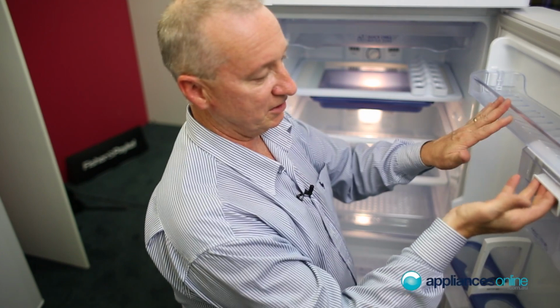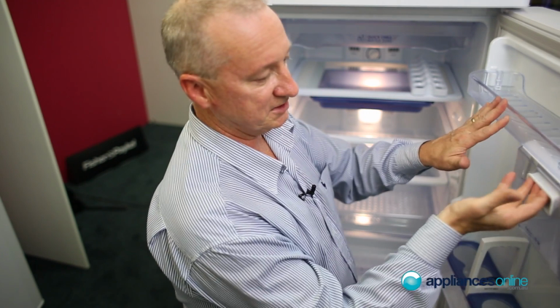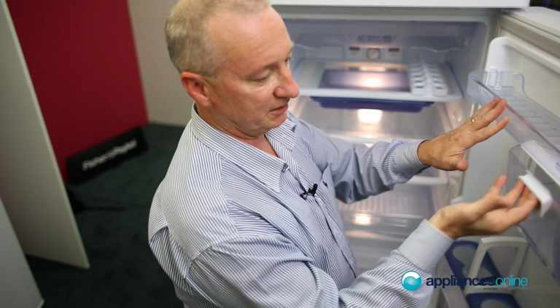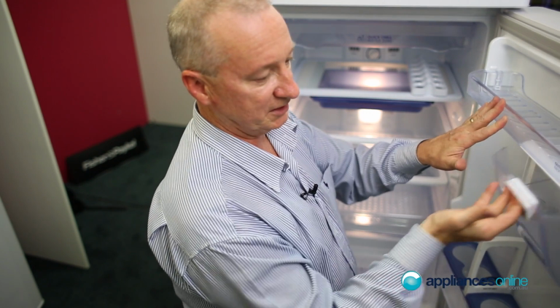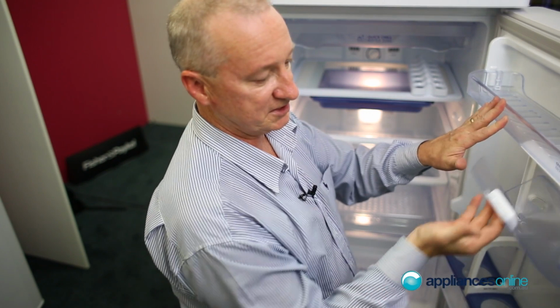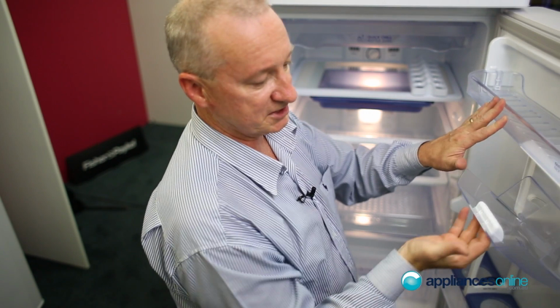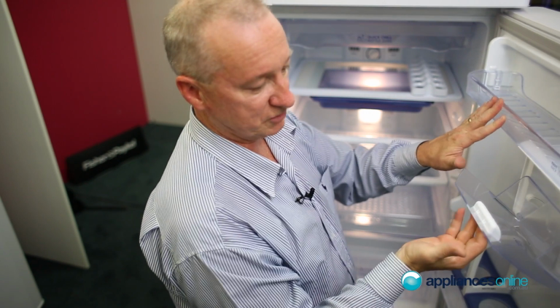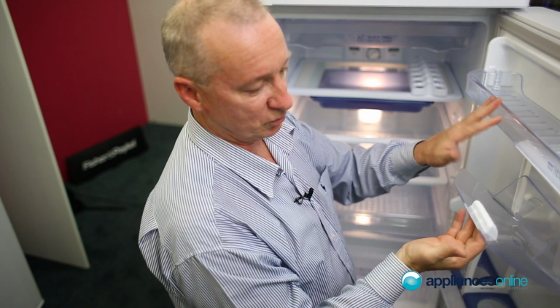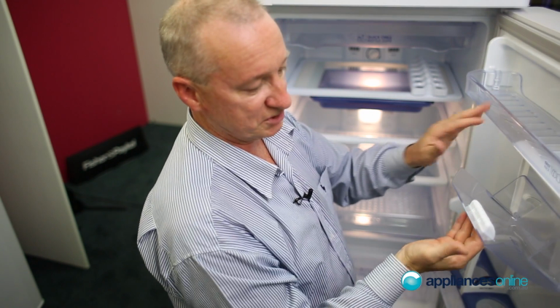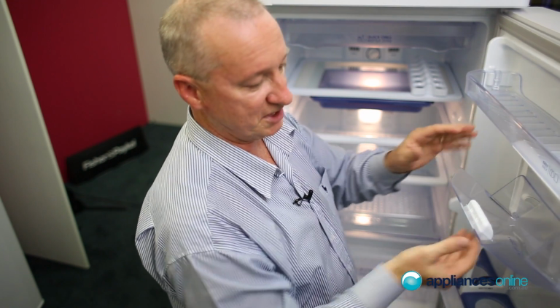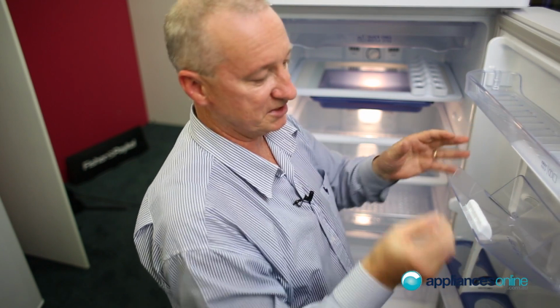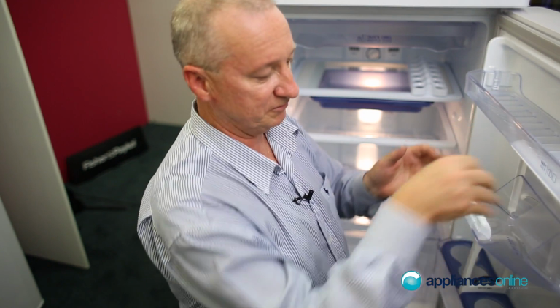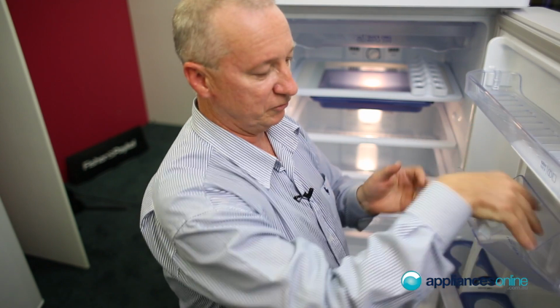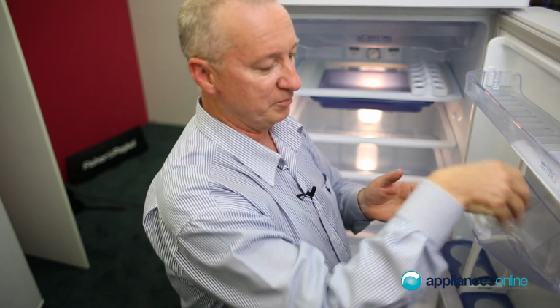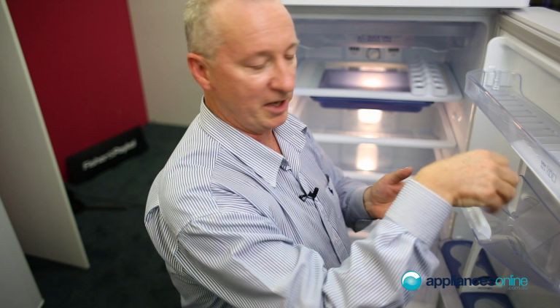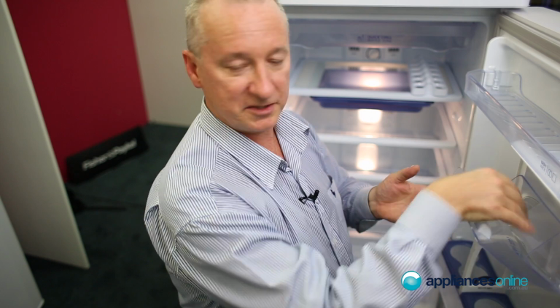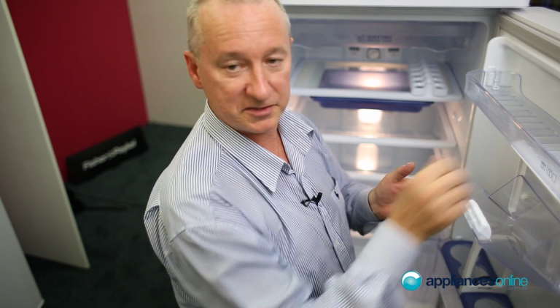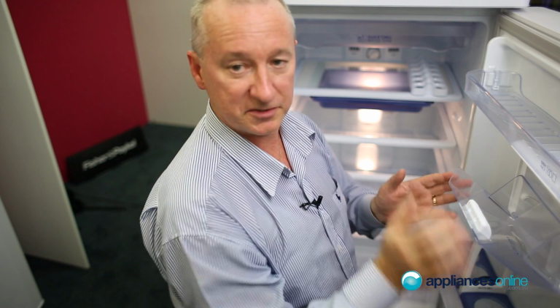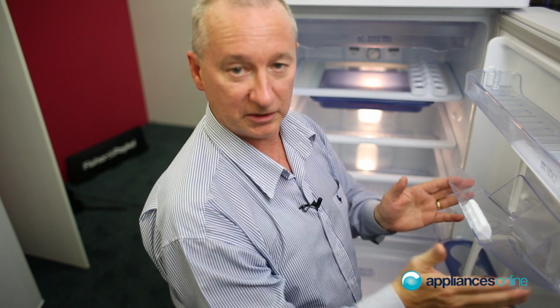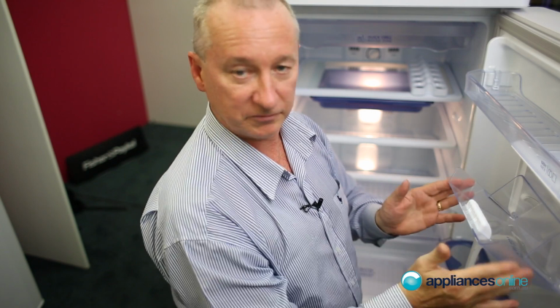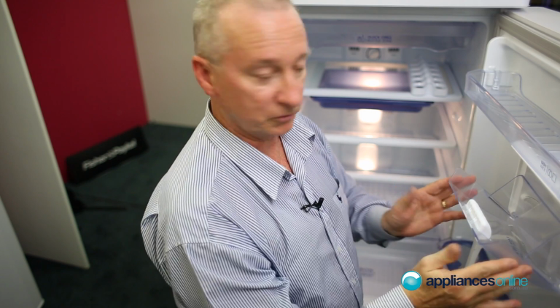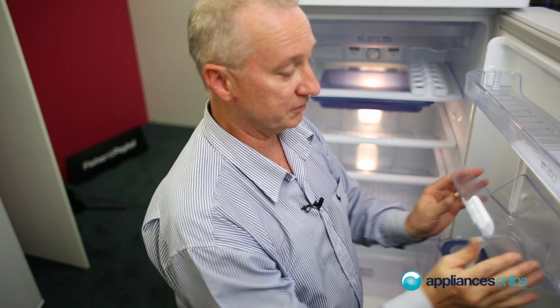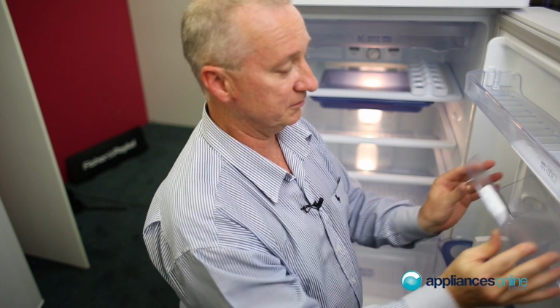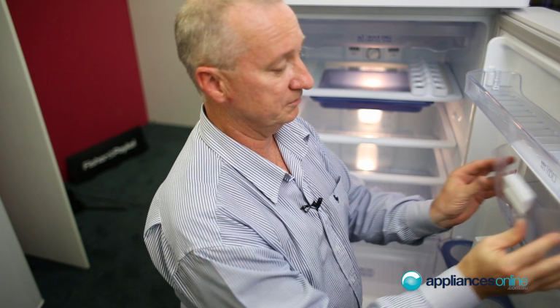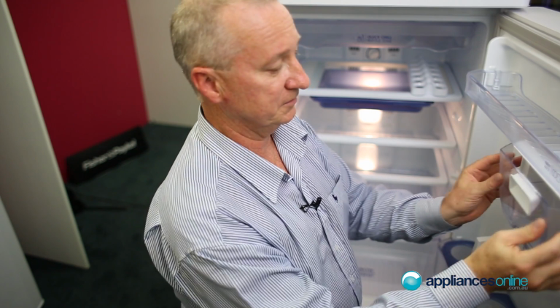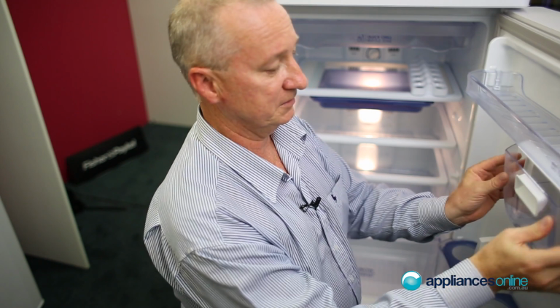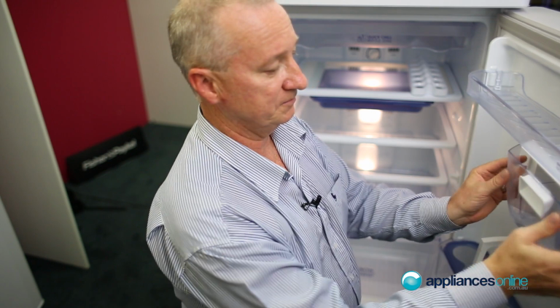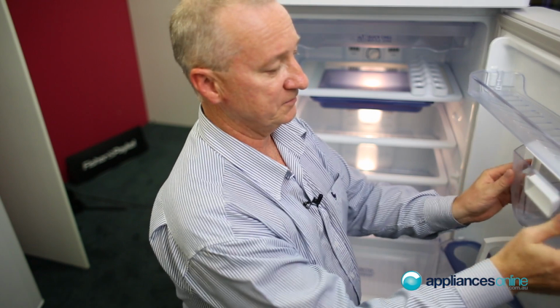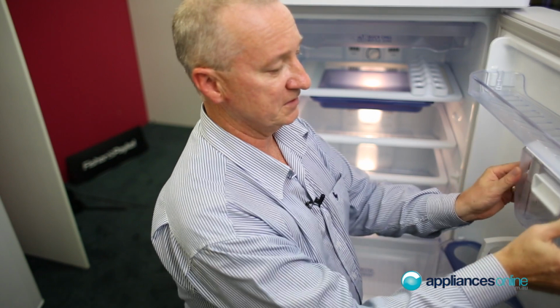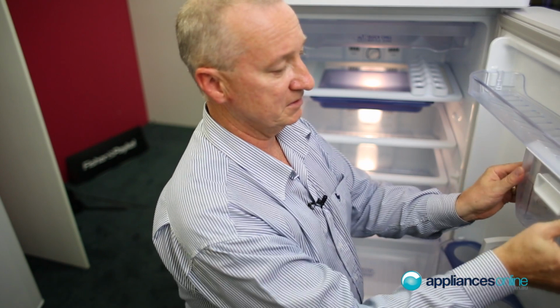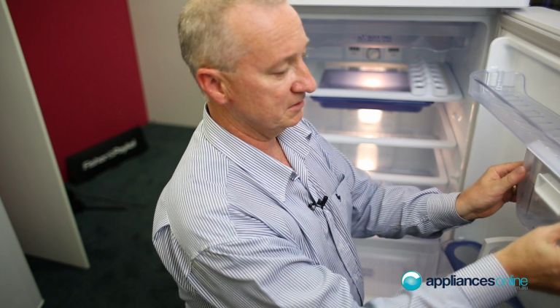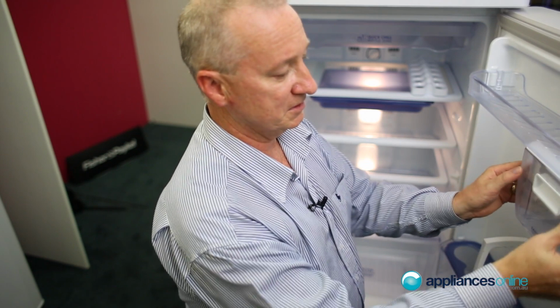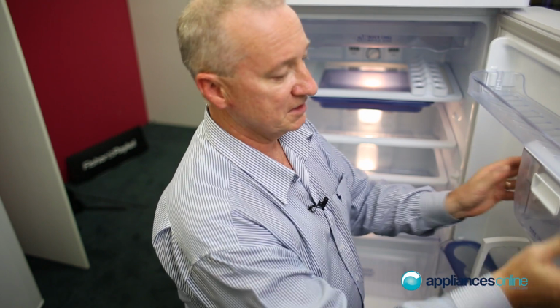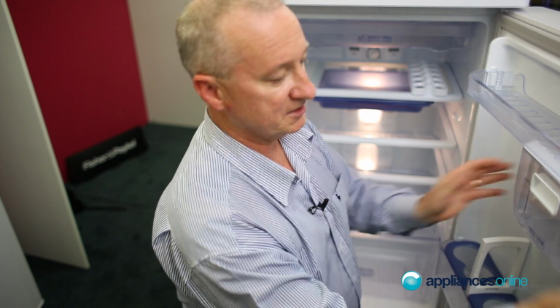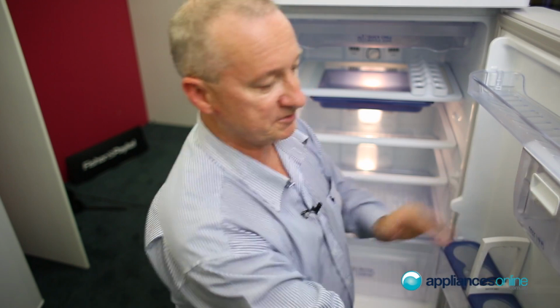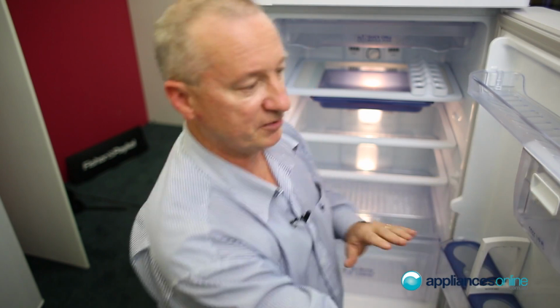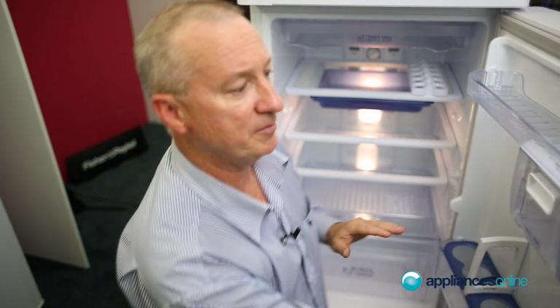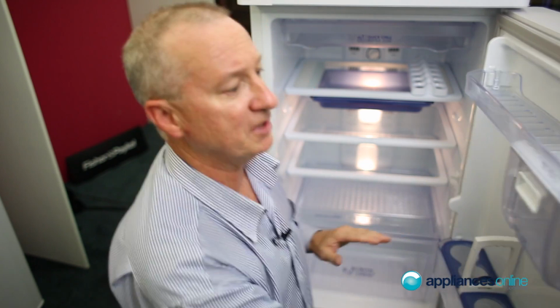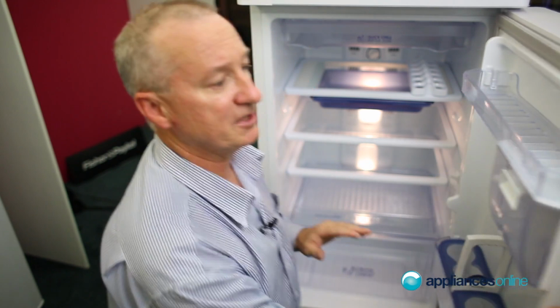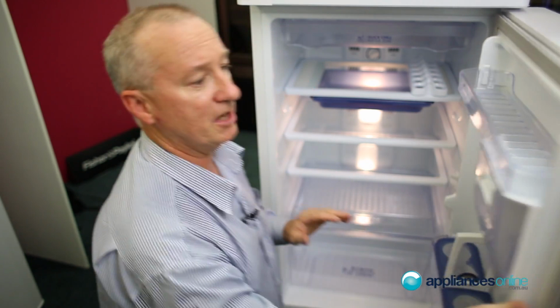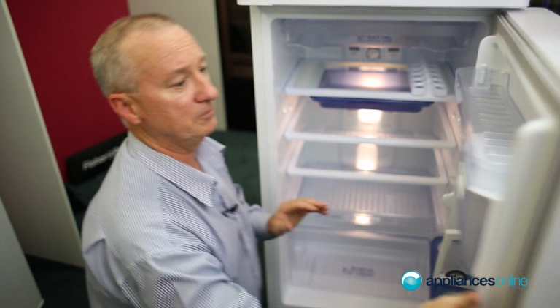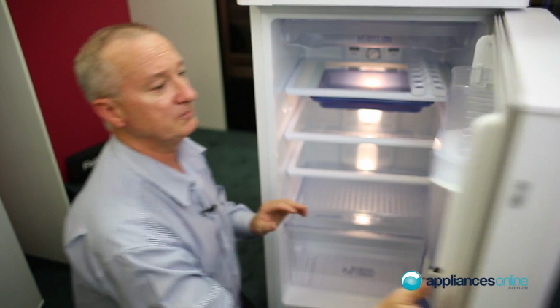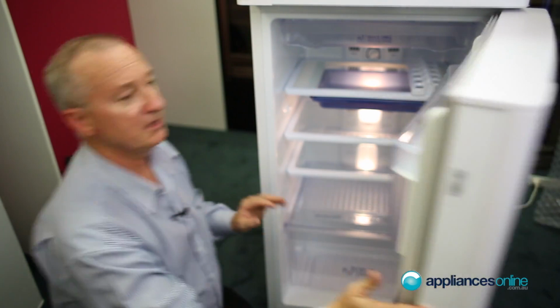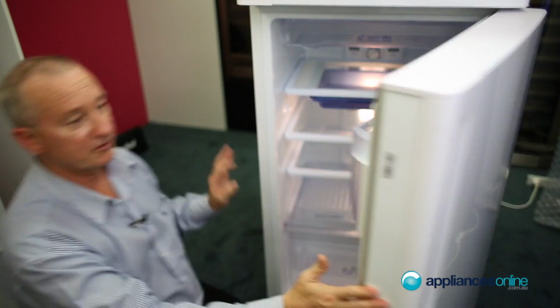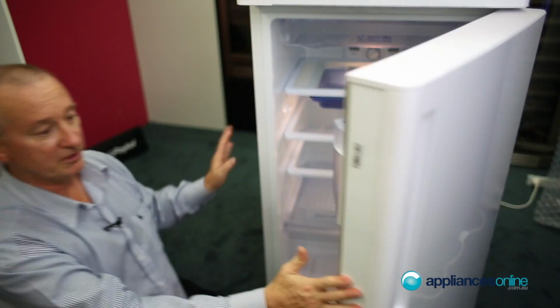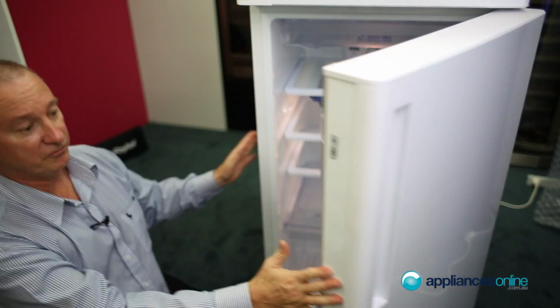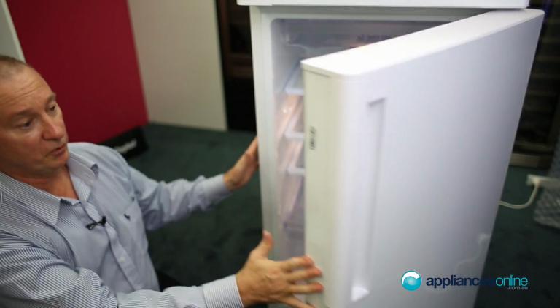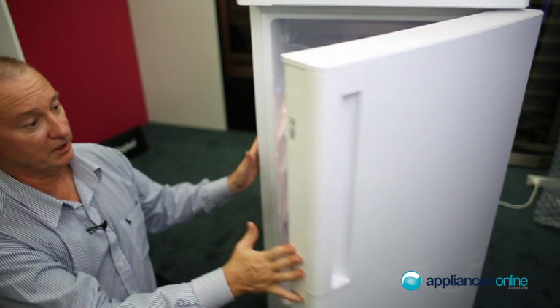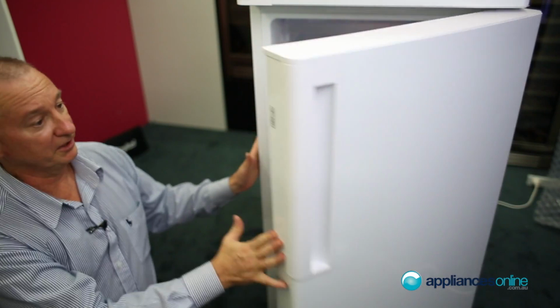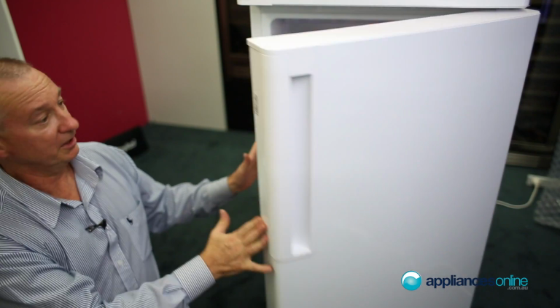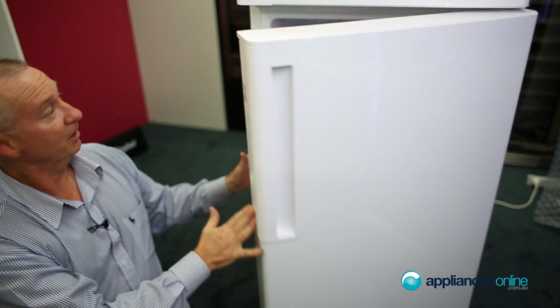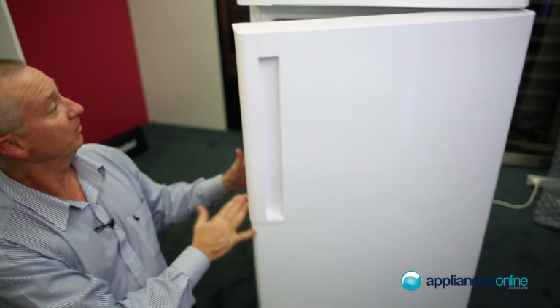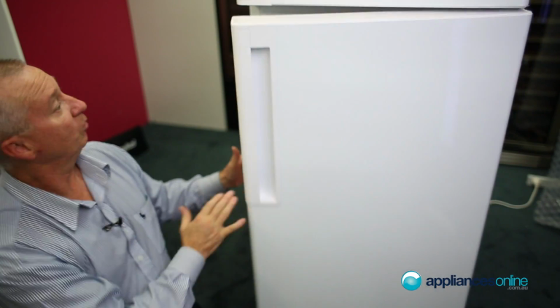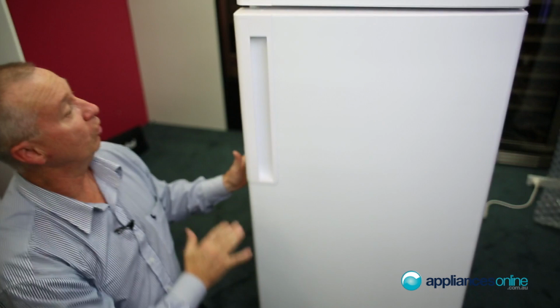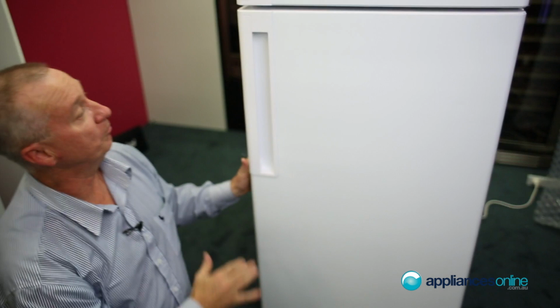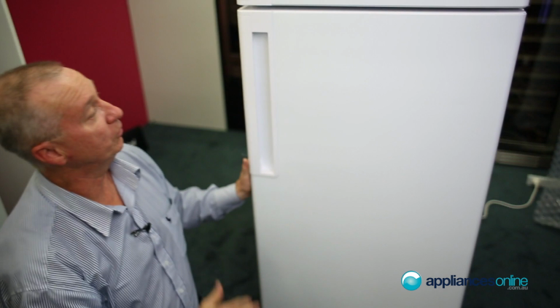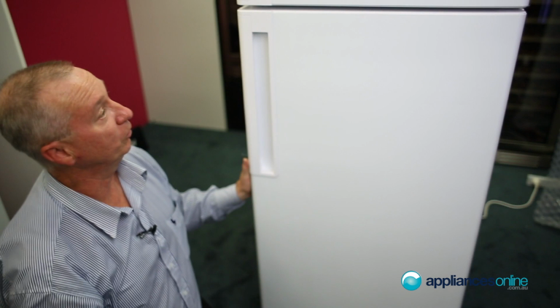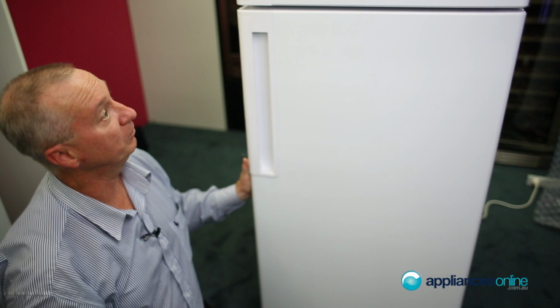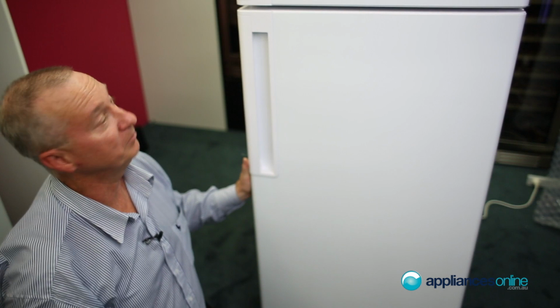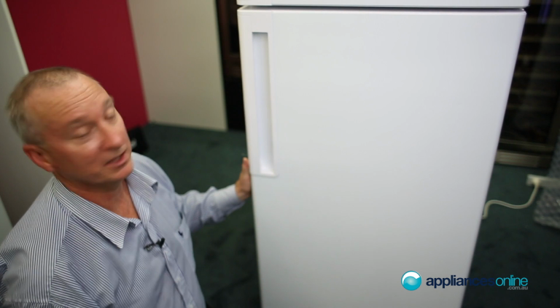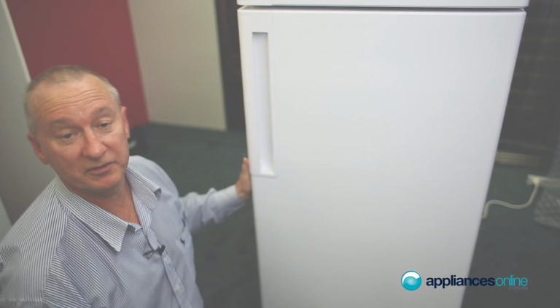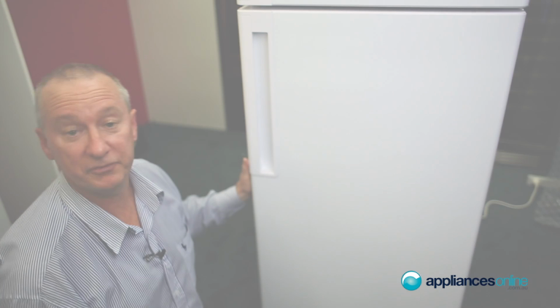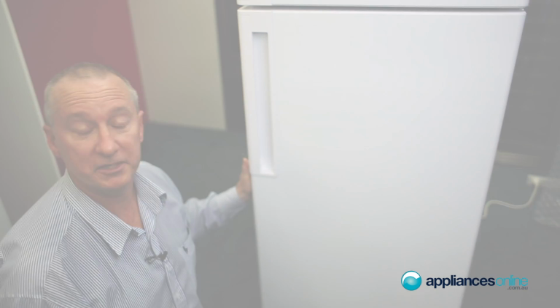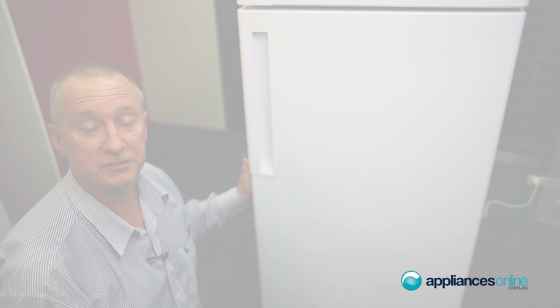There's a nice easy storage section for butters and so forth. That's pretty much our 340 litre Whirlpool Butler fridge.